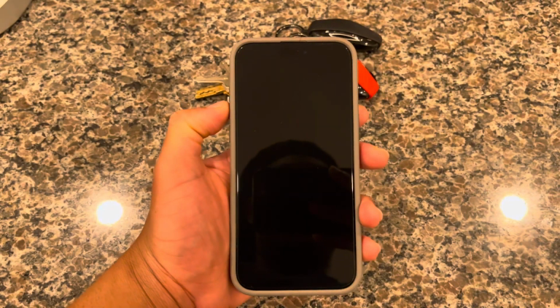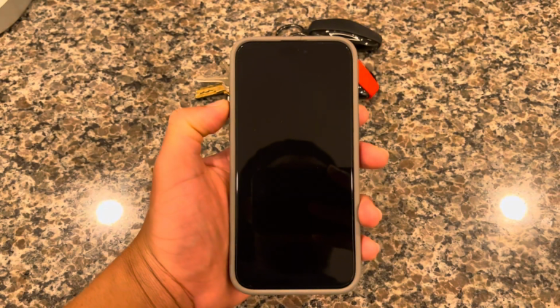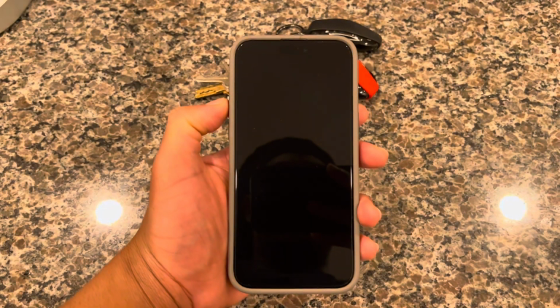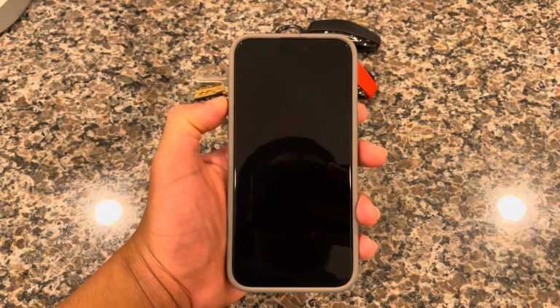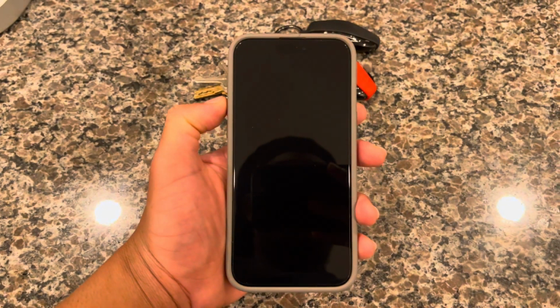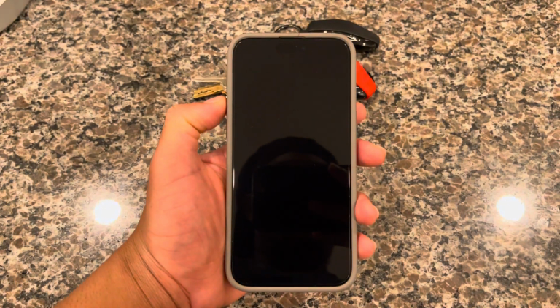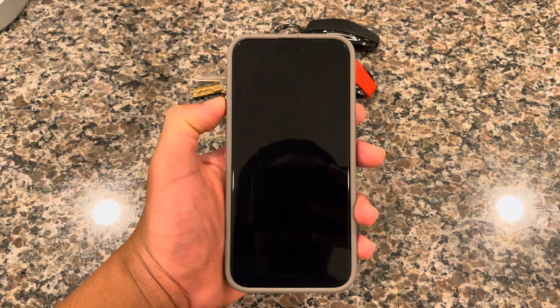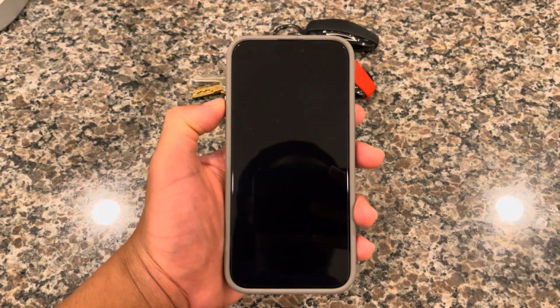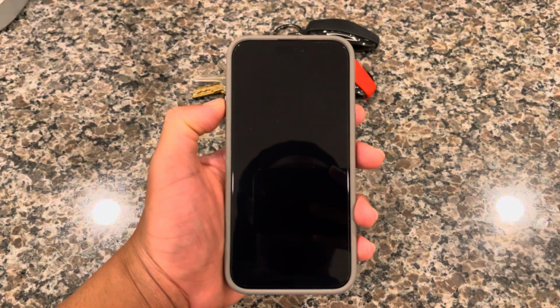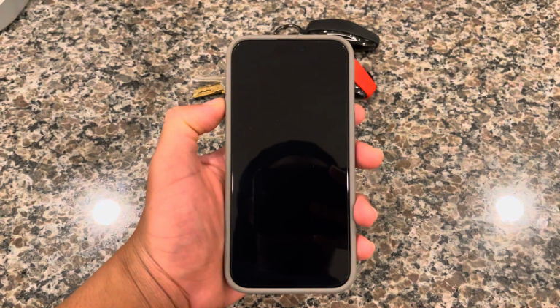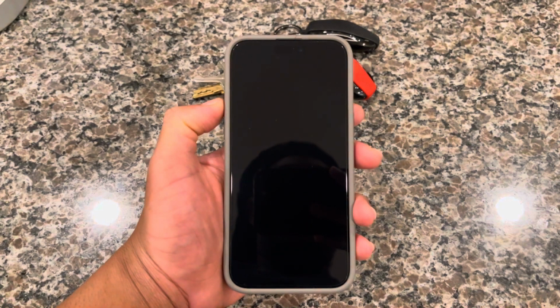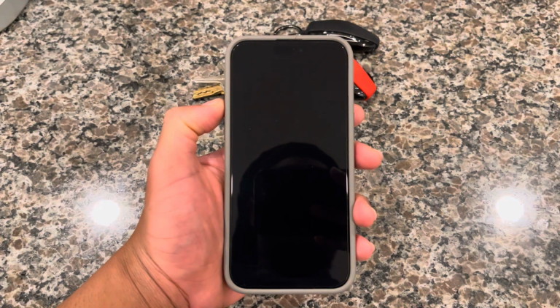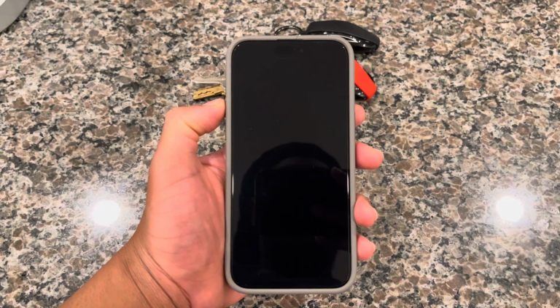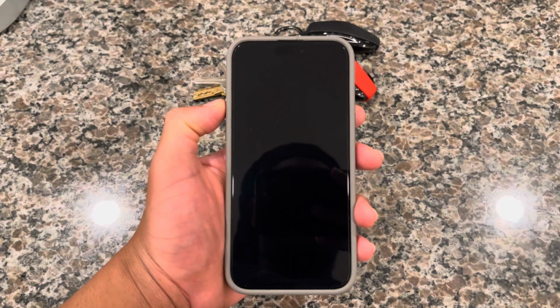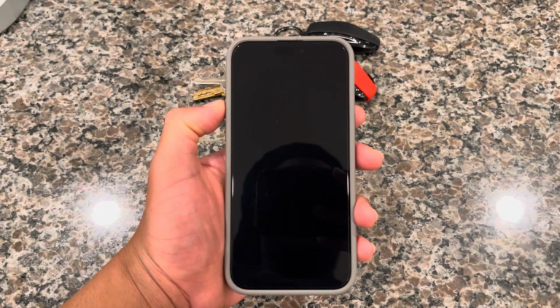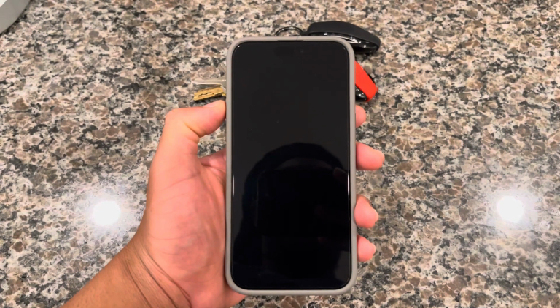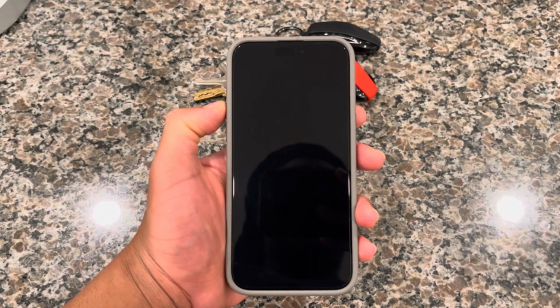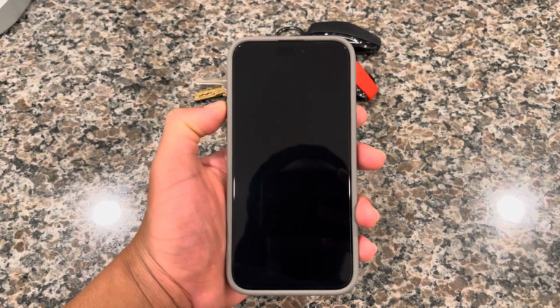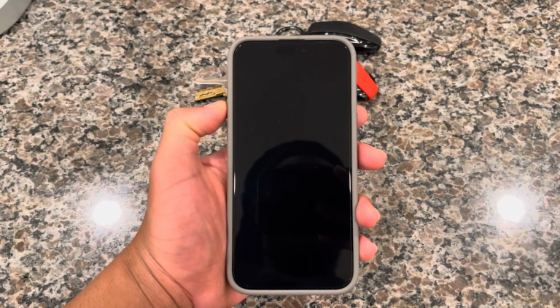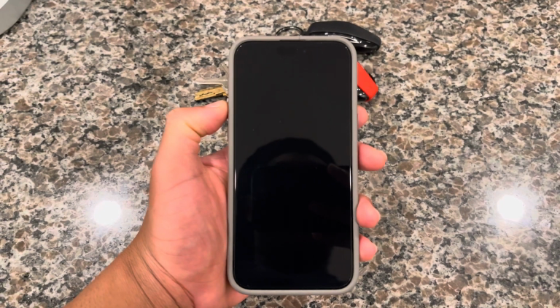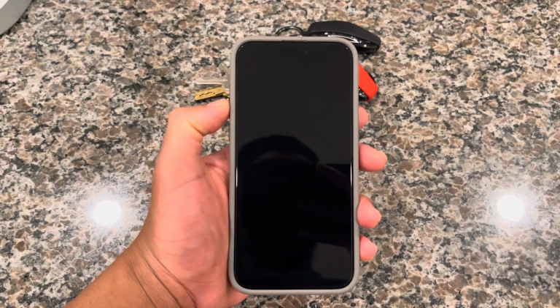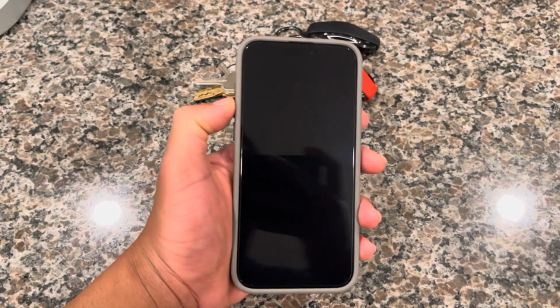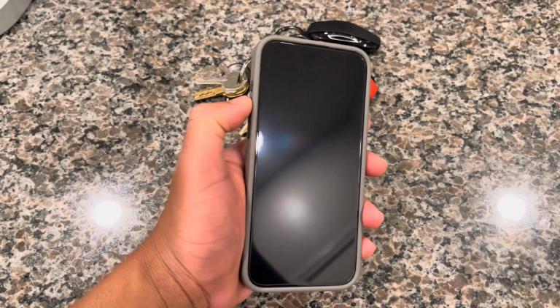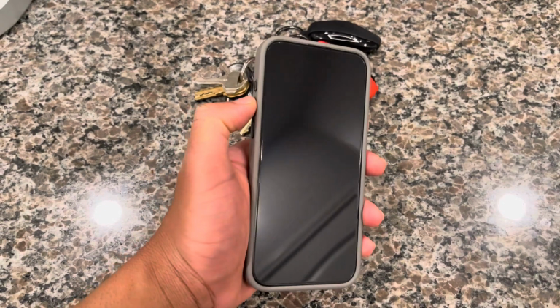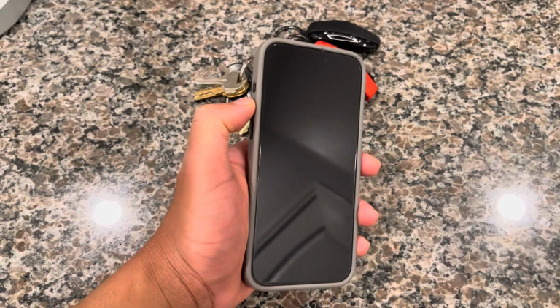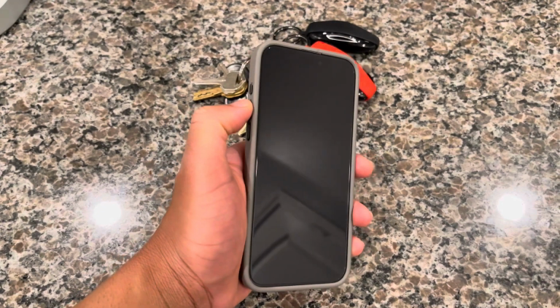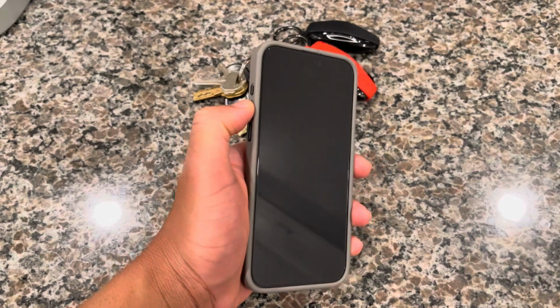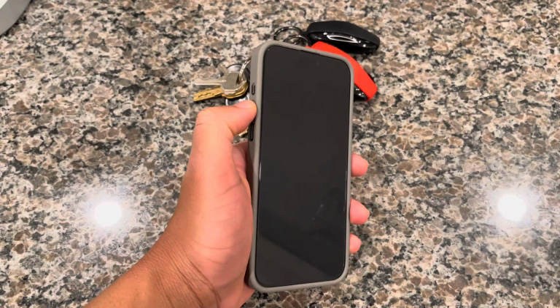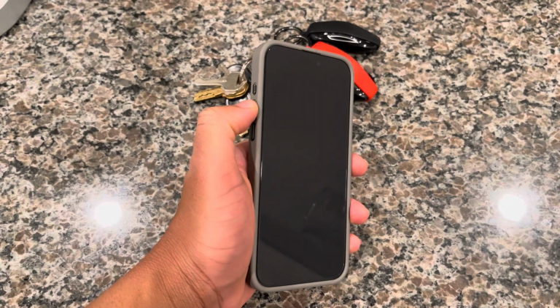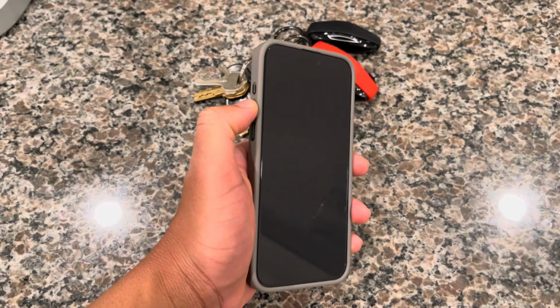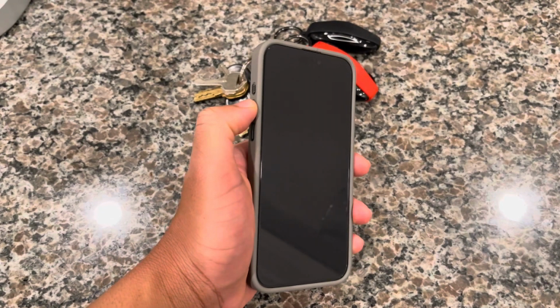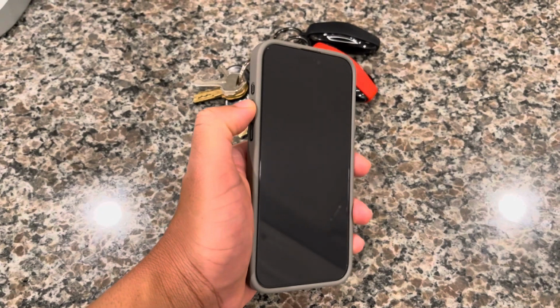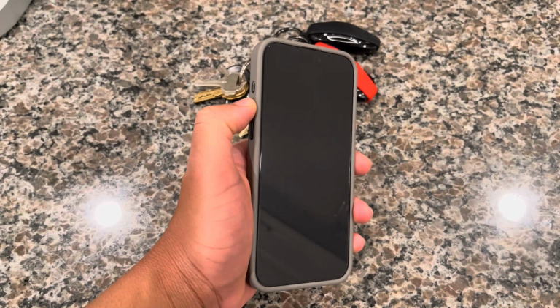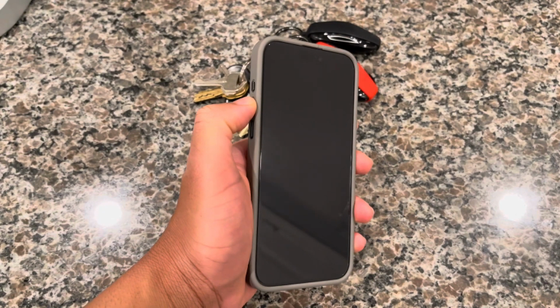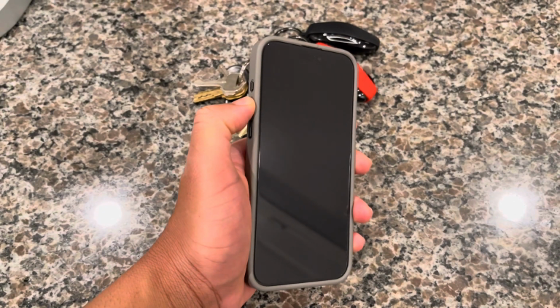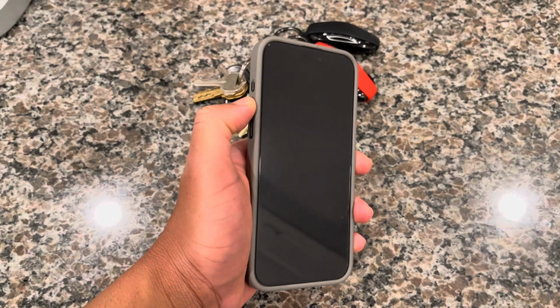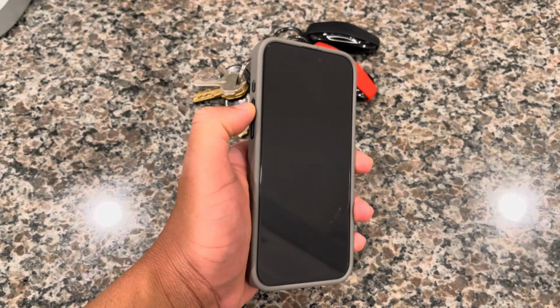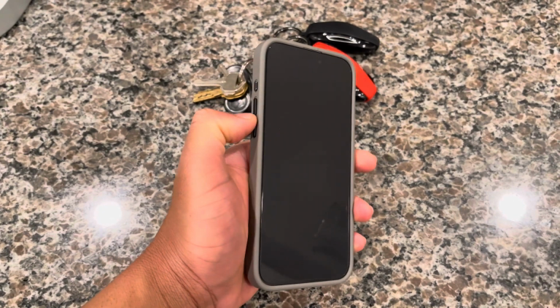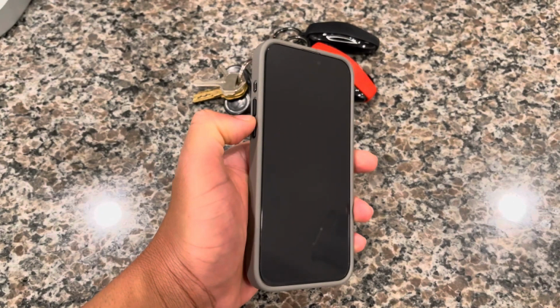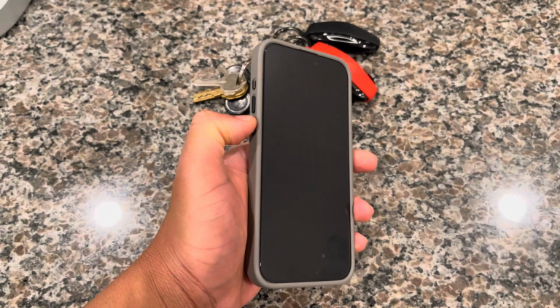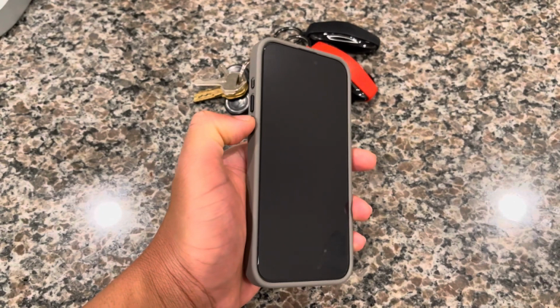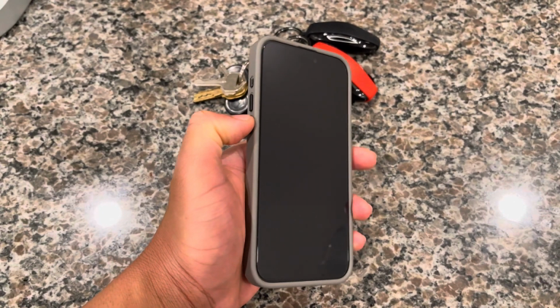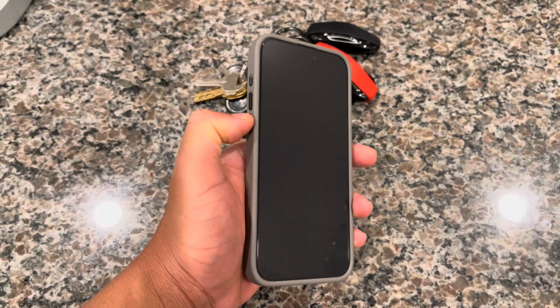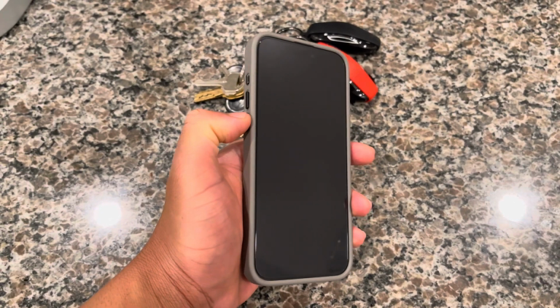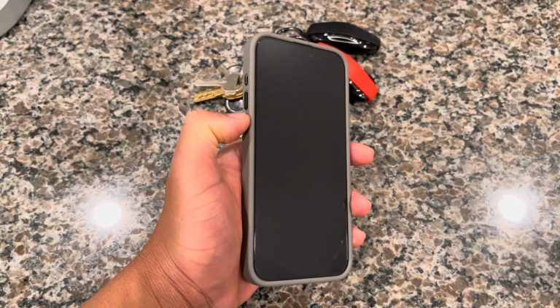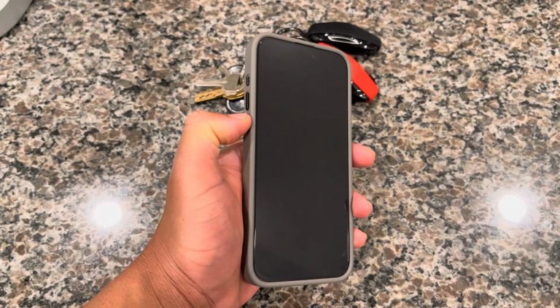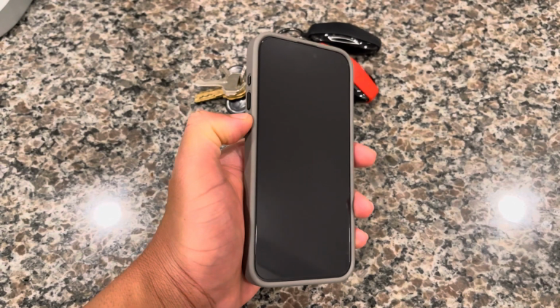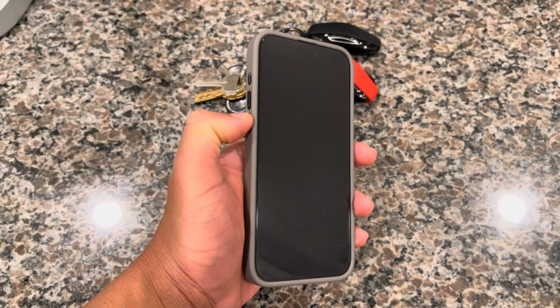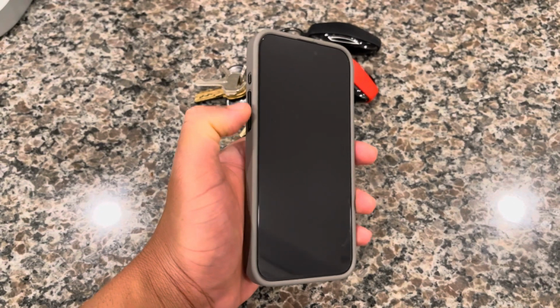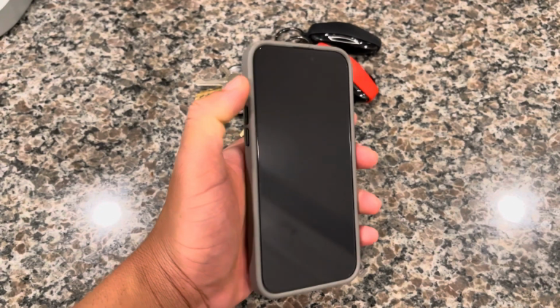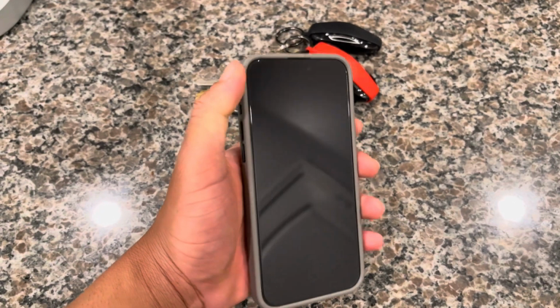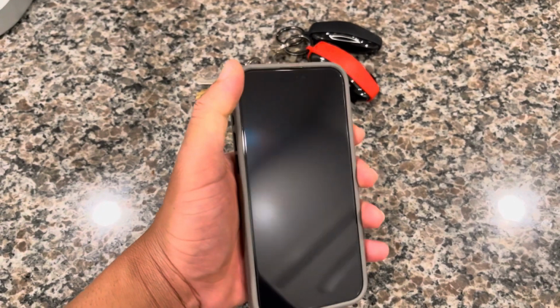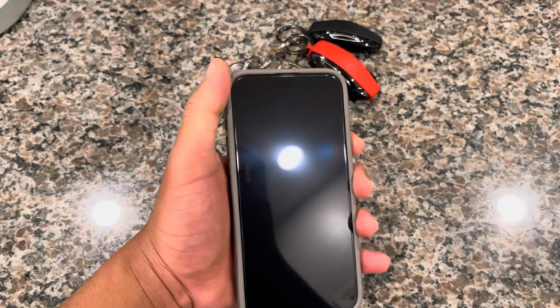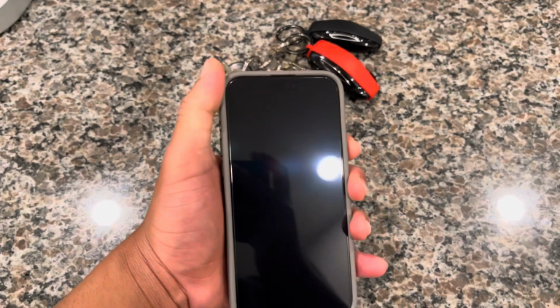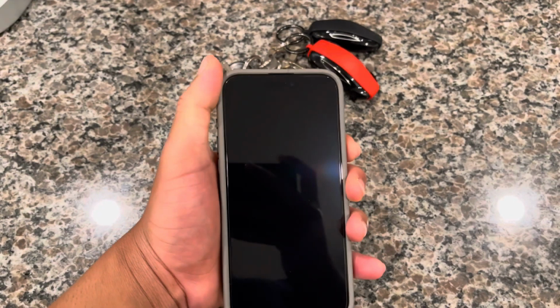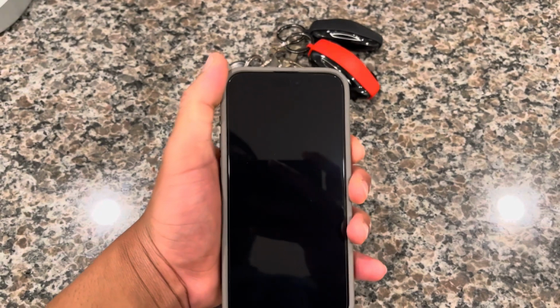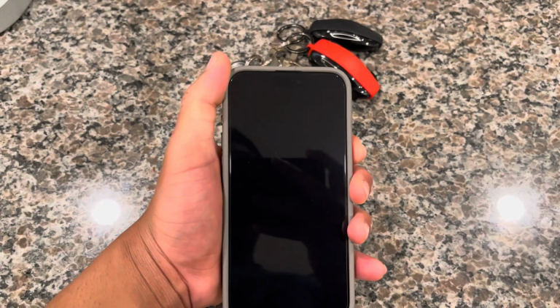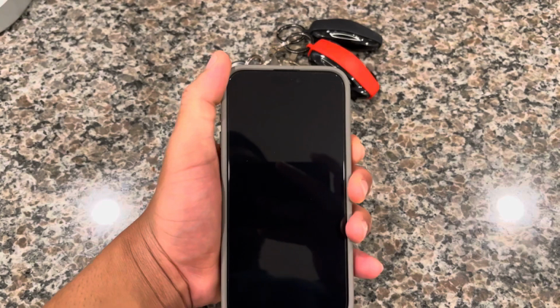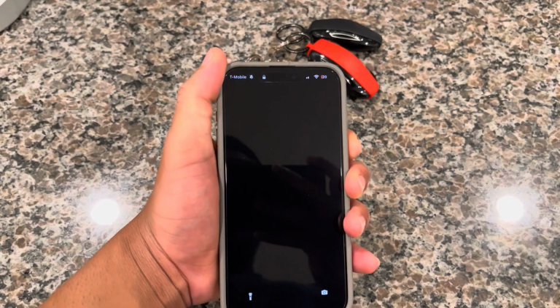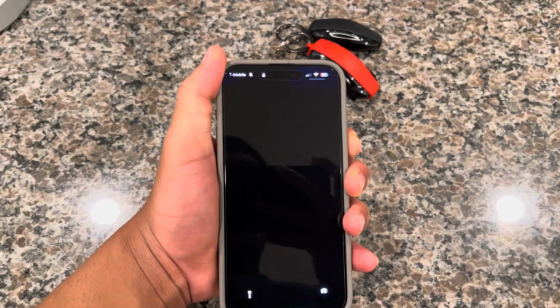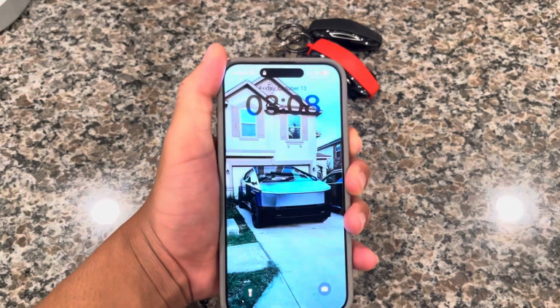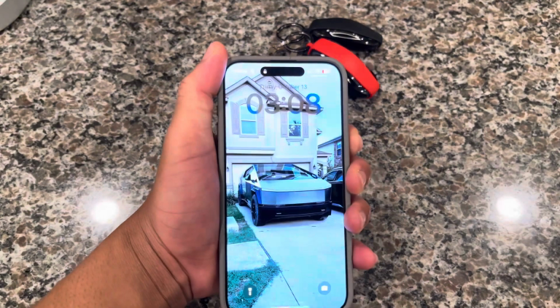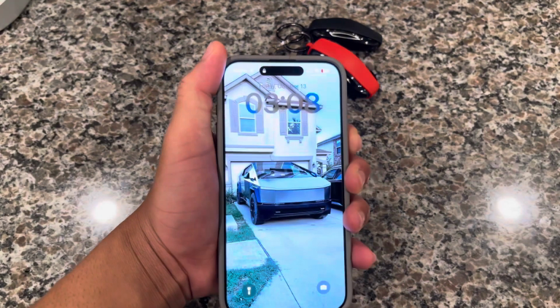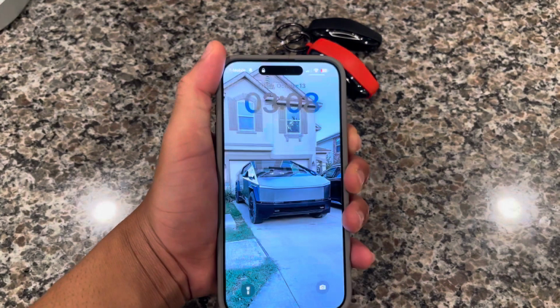You're going to start off by clicking the top volume button, then the bottom volume button, and then hold the power button.